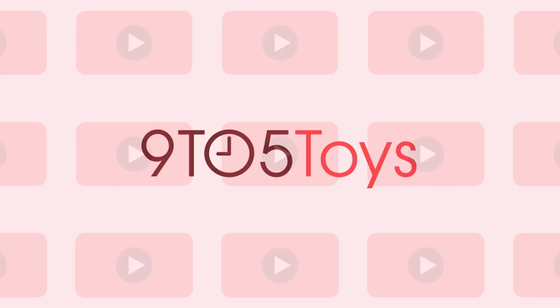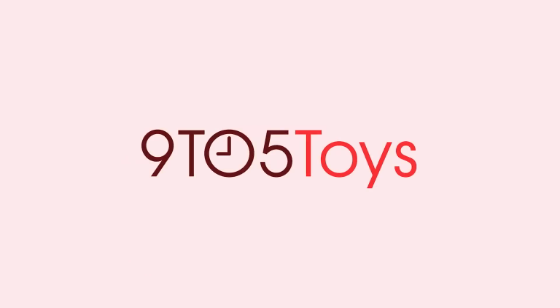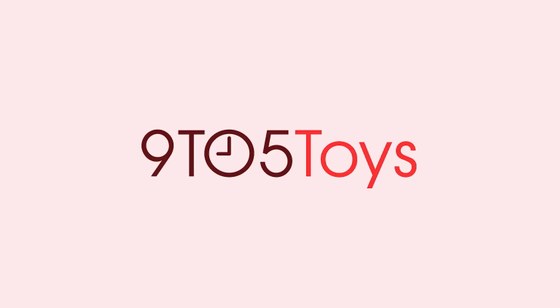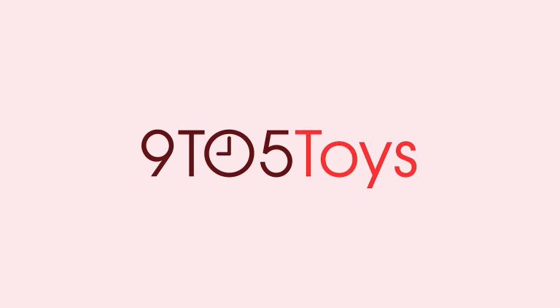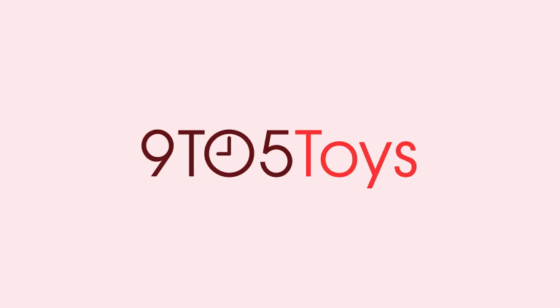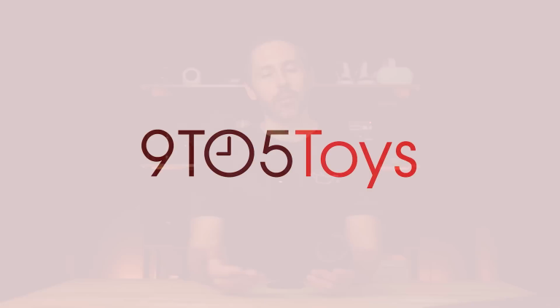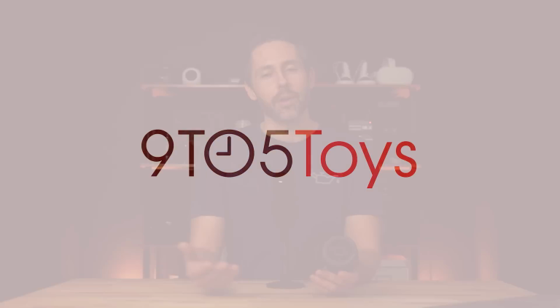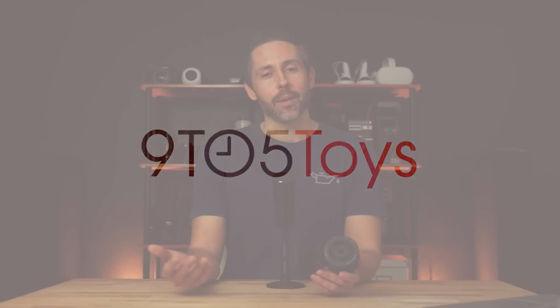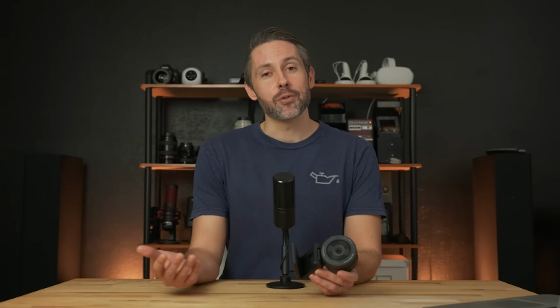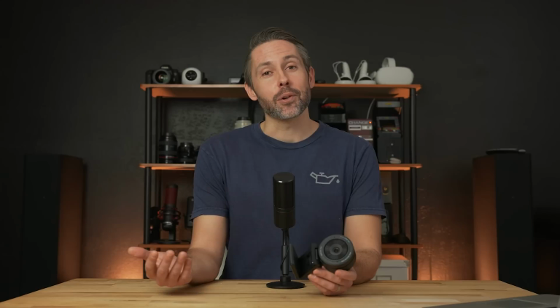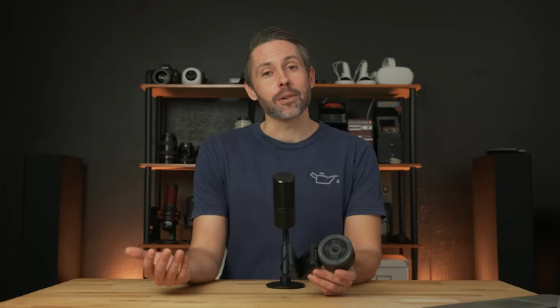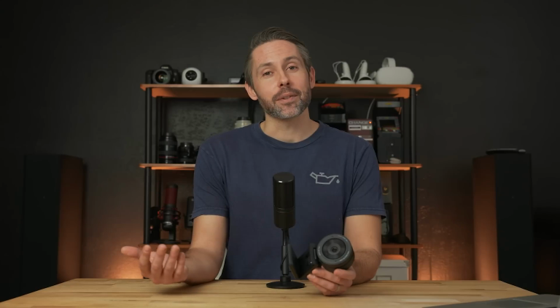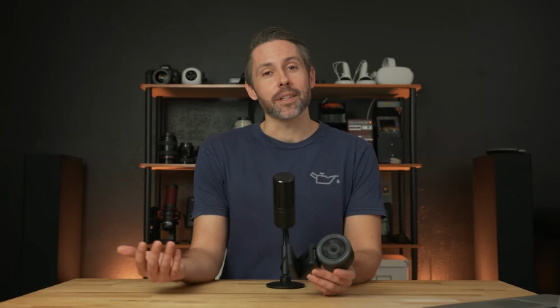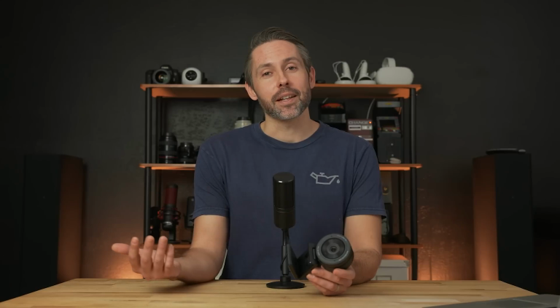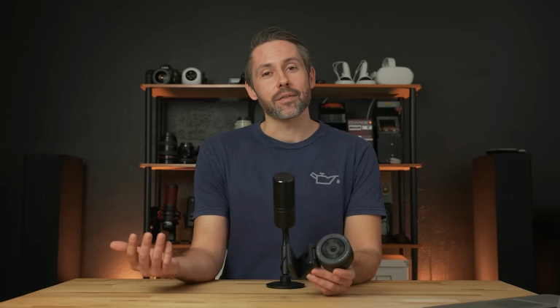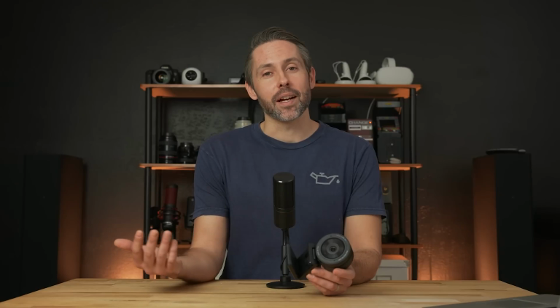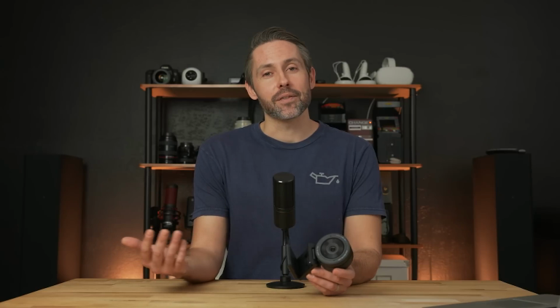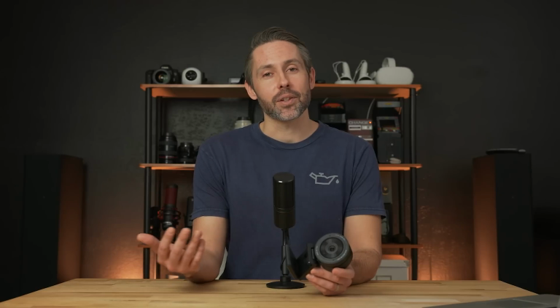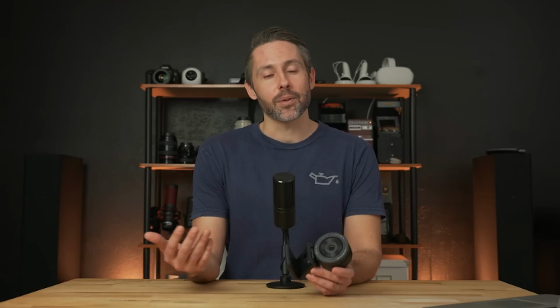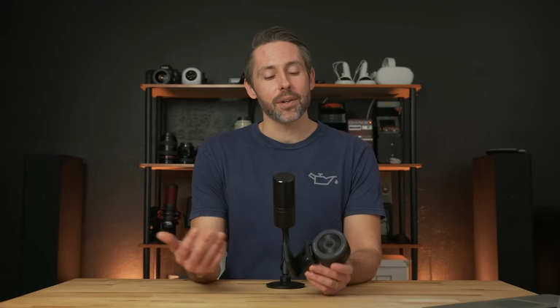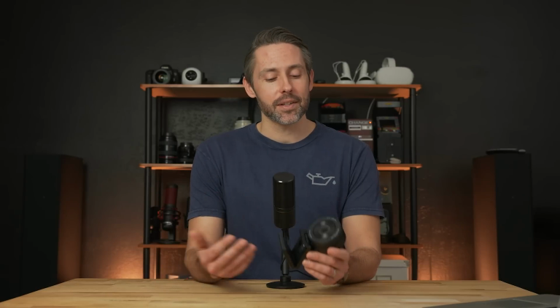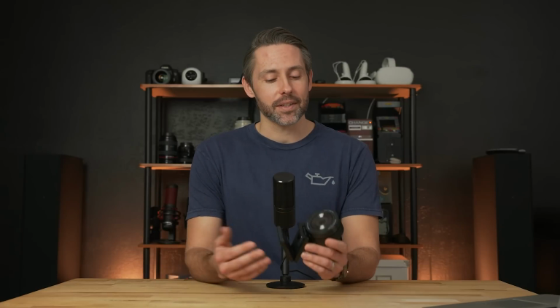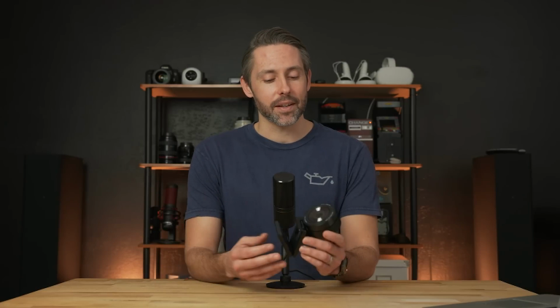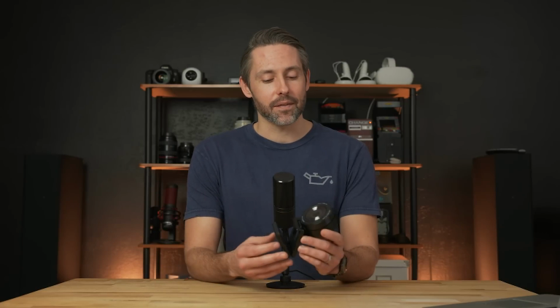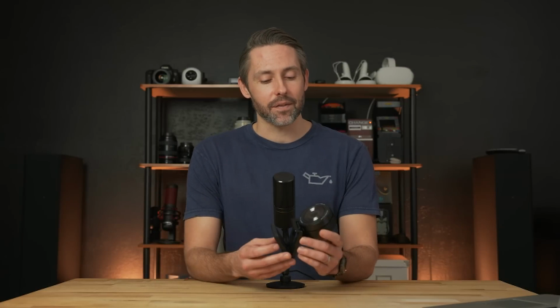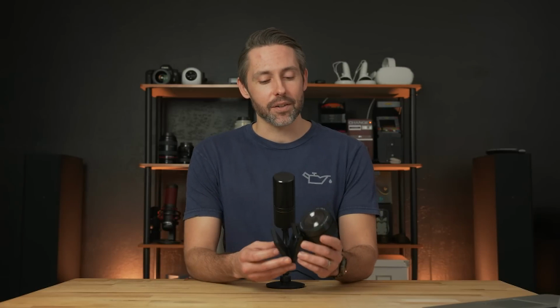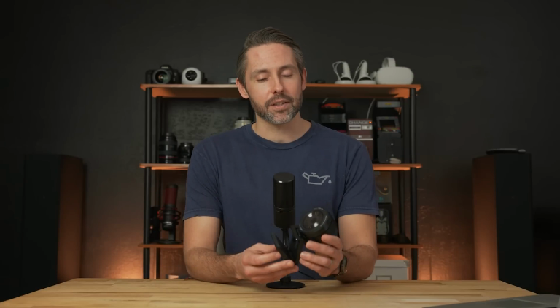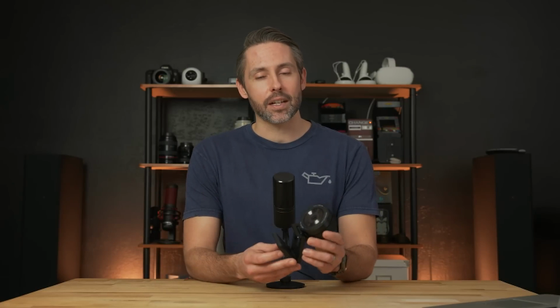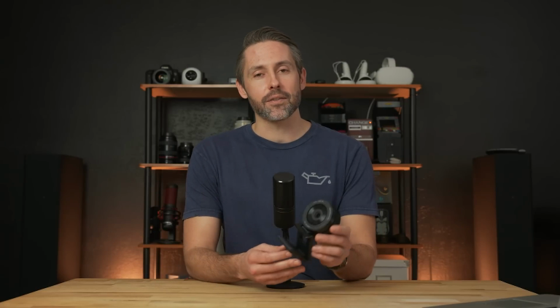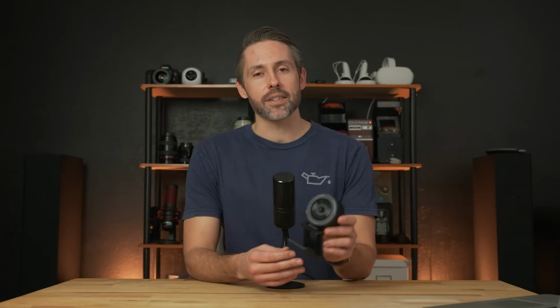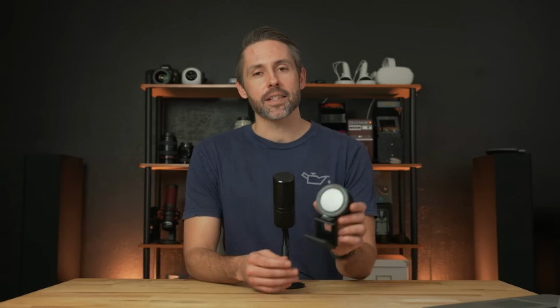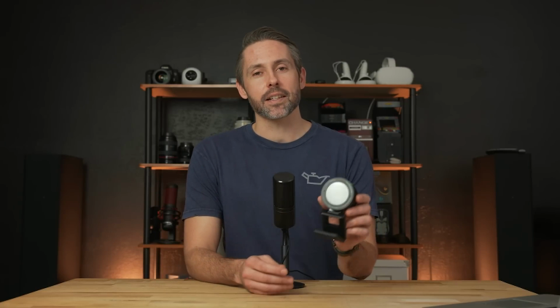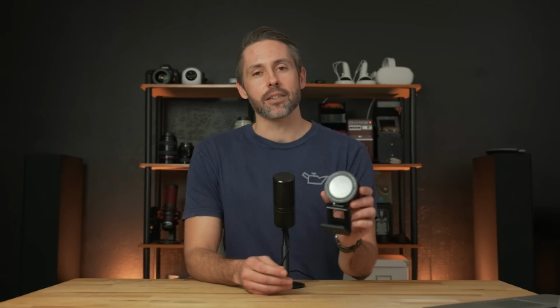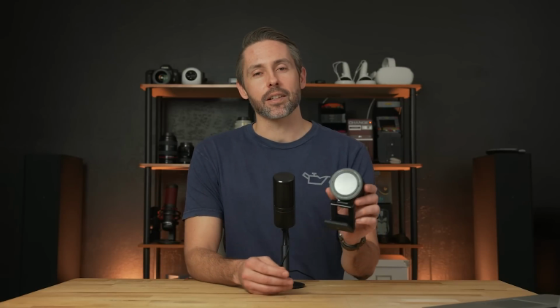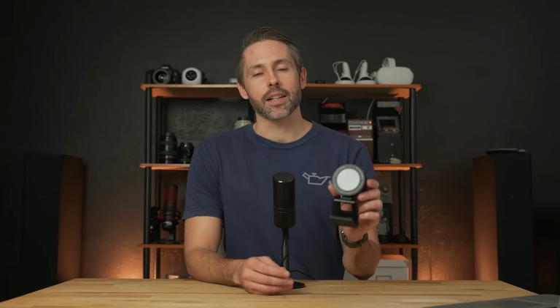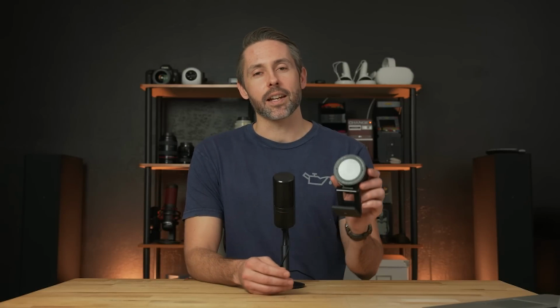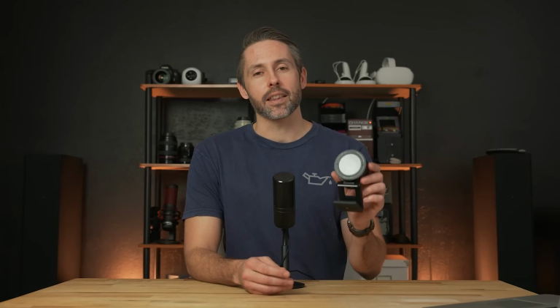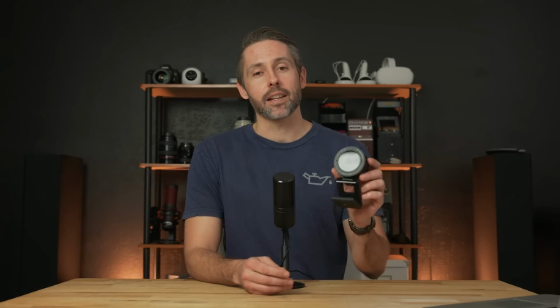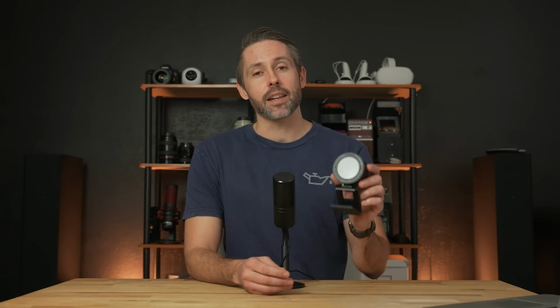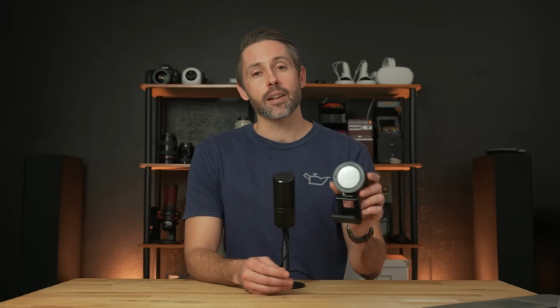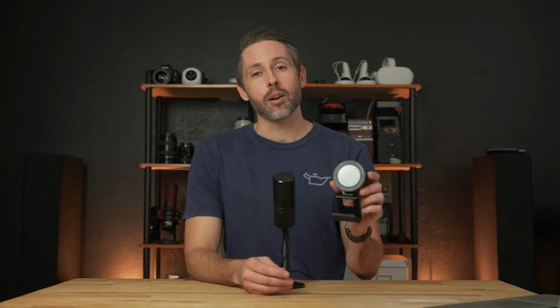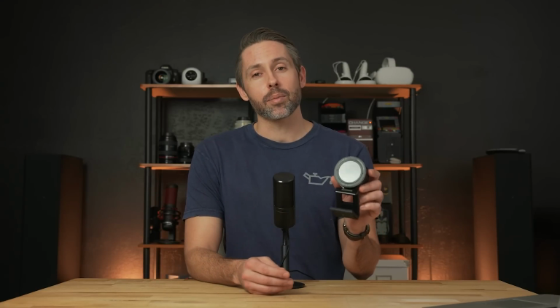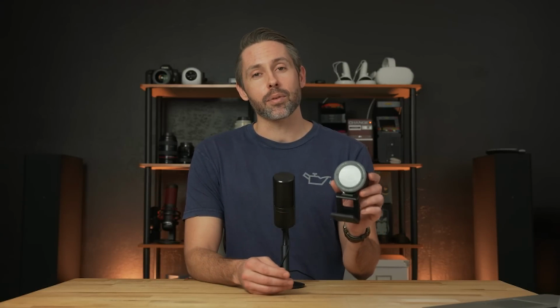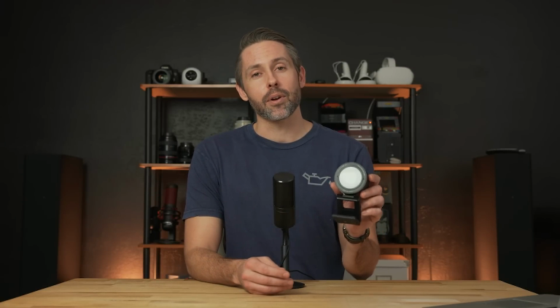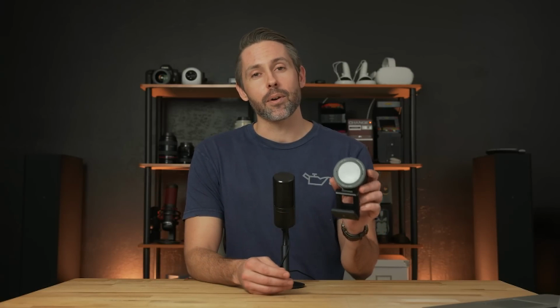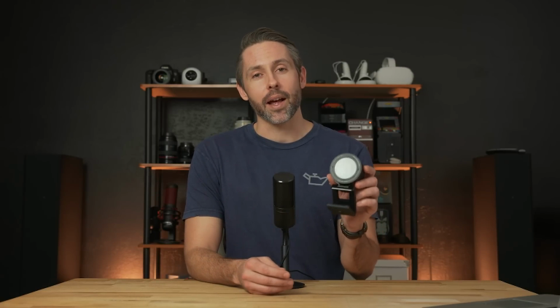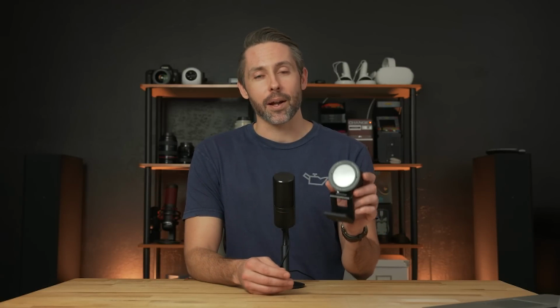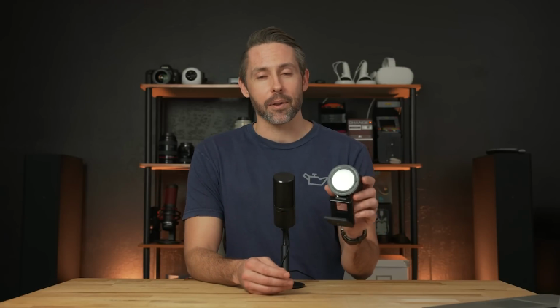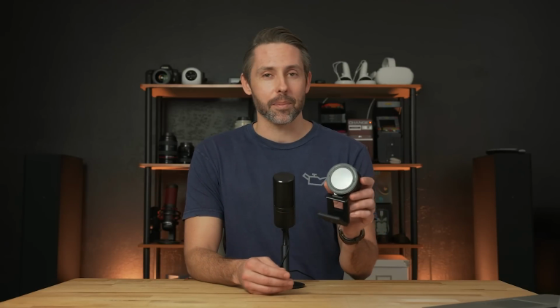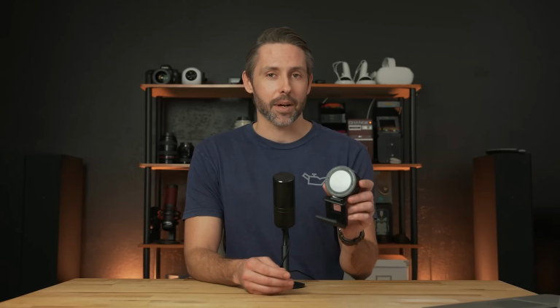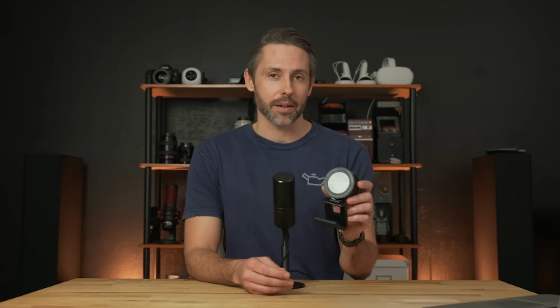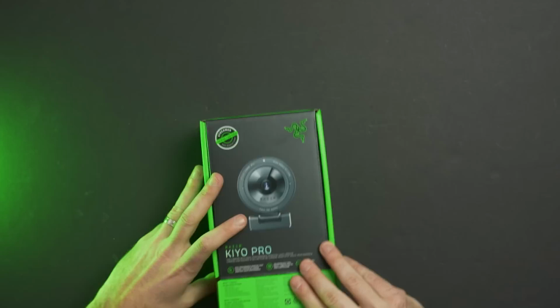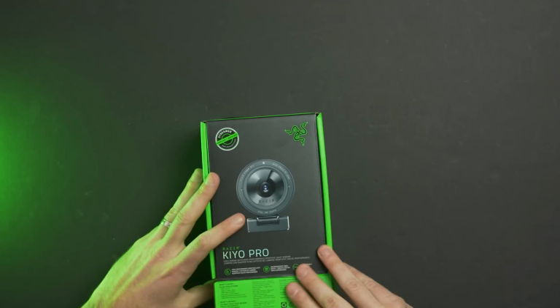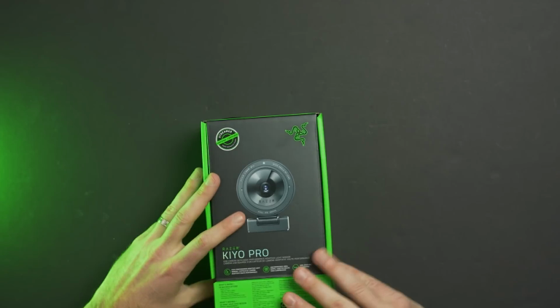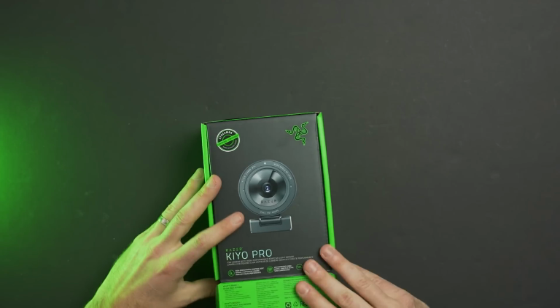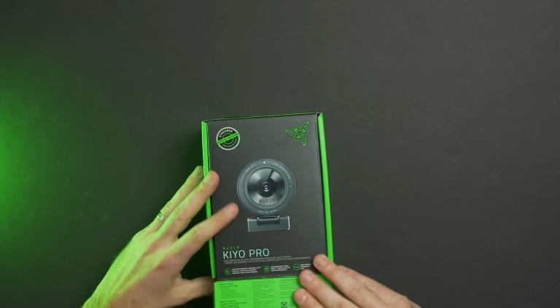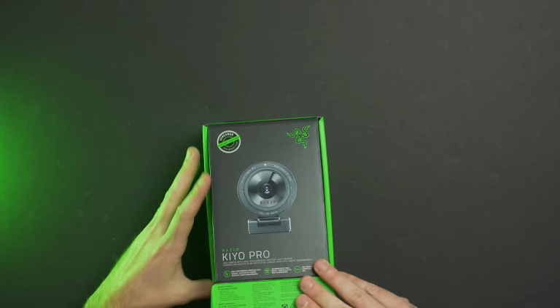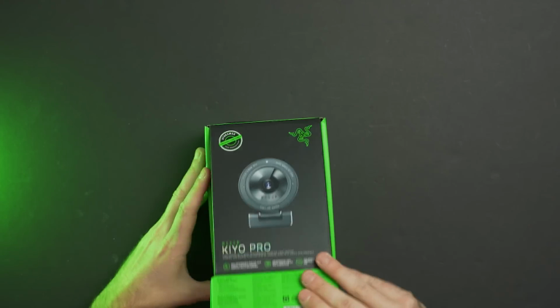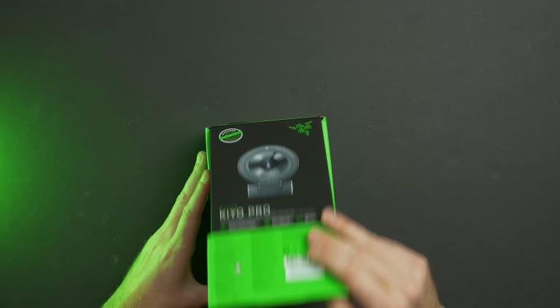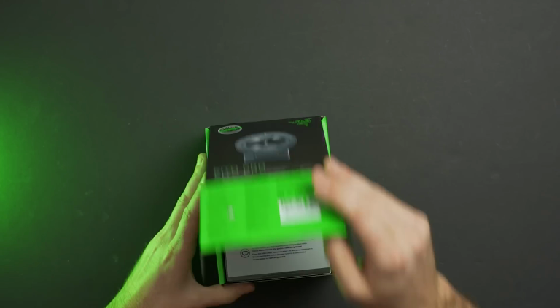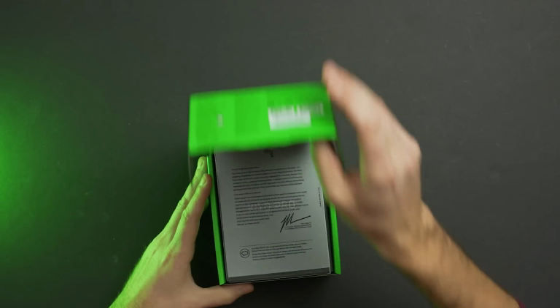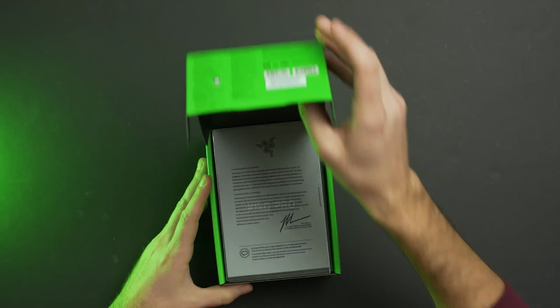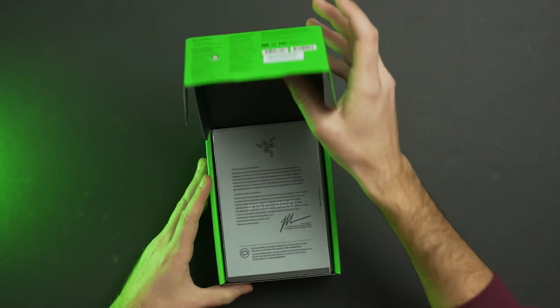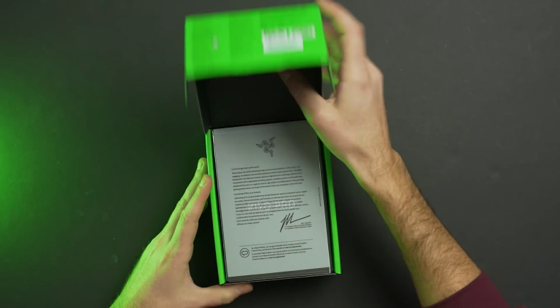Hey everyone, I'm Jordan with 9to5Toys, and first off let's take a look at getting the Kiyo Pro out of the box.